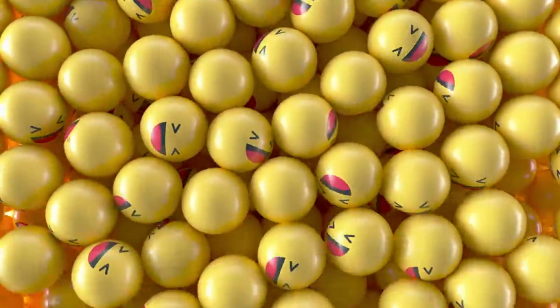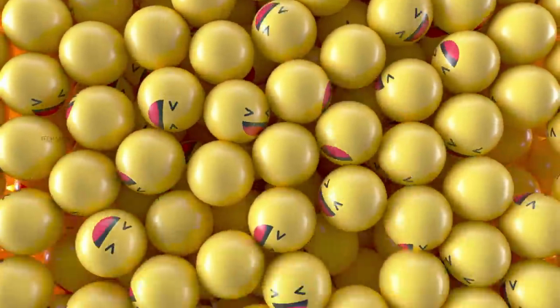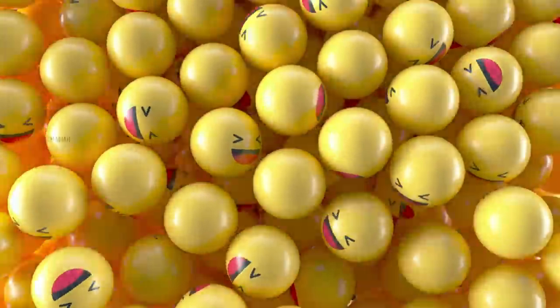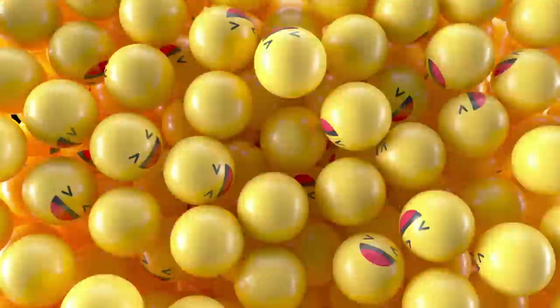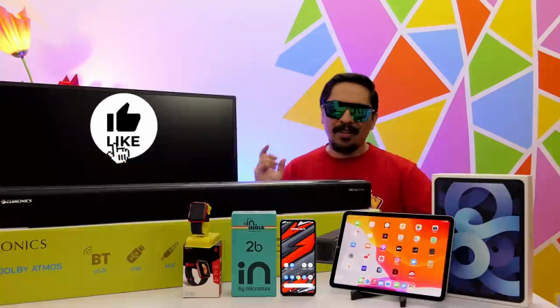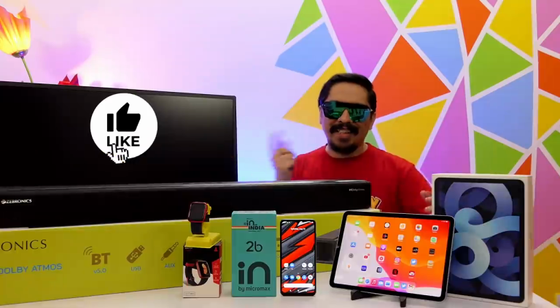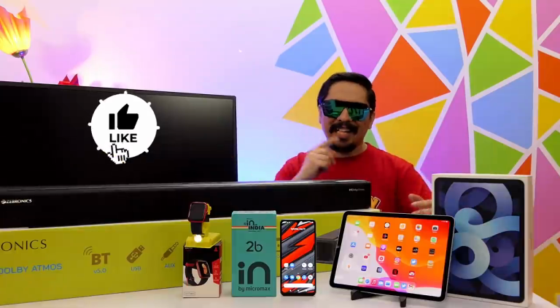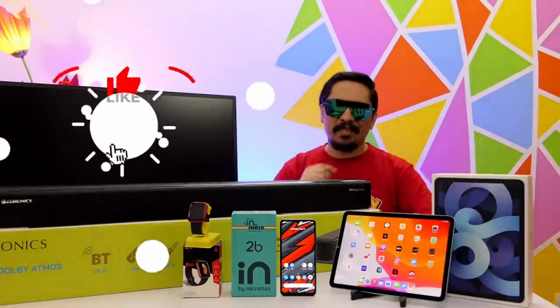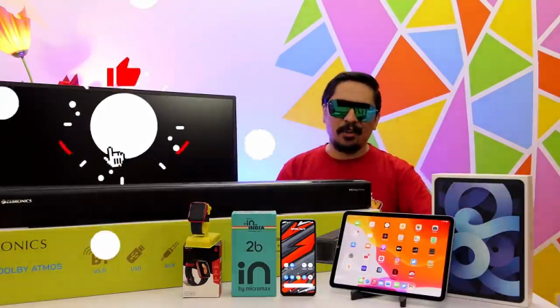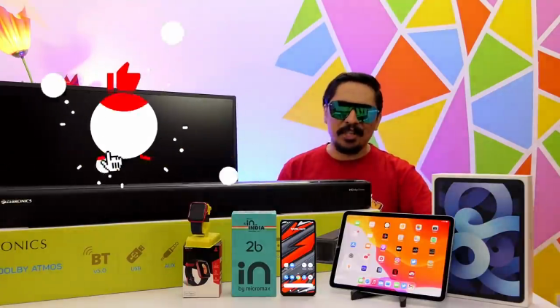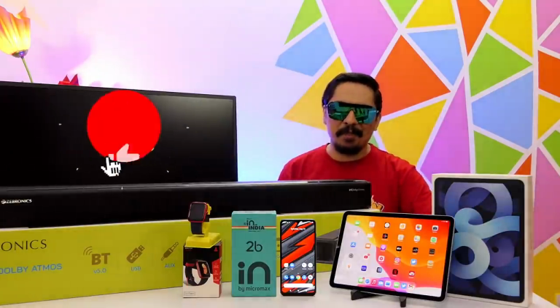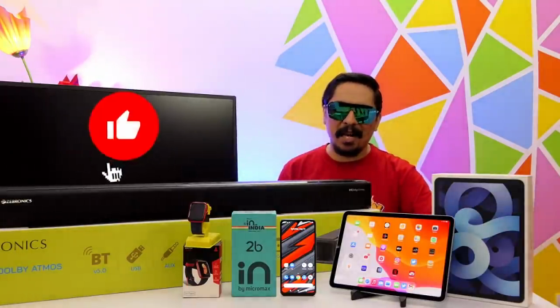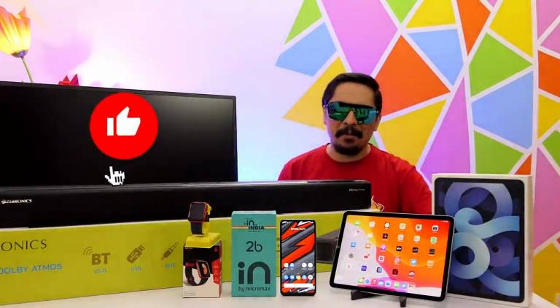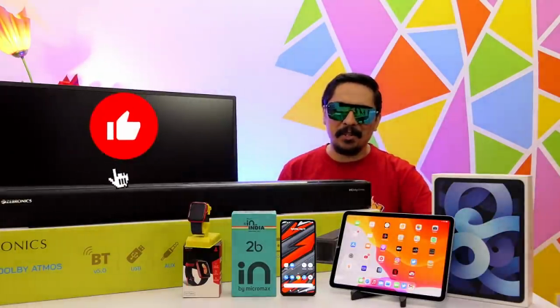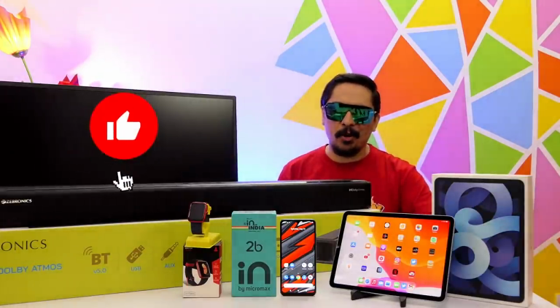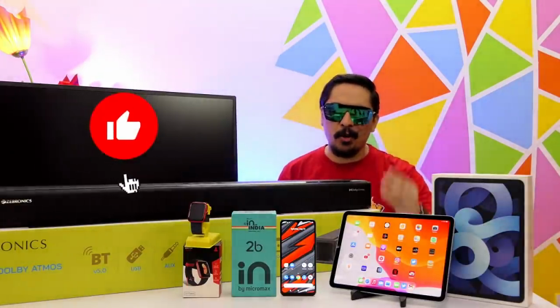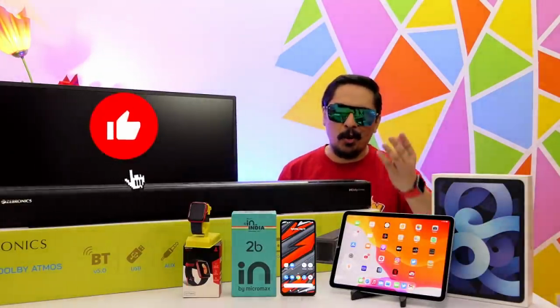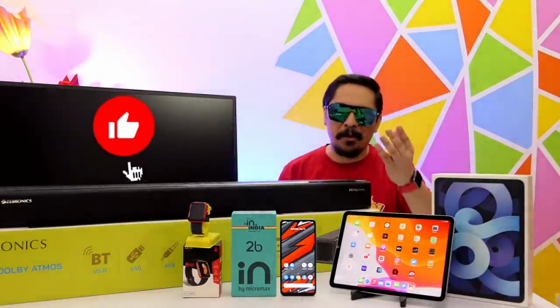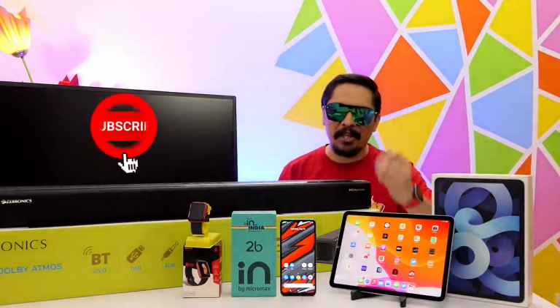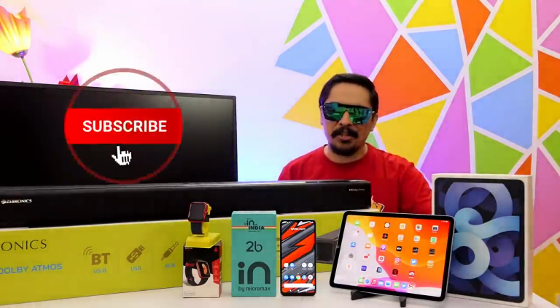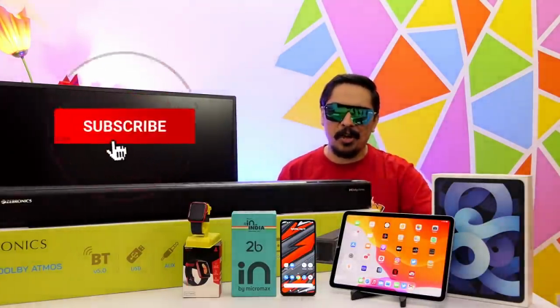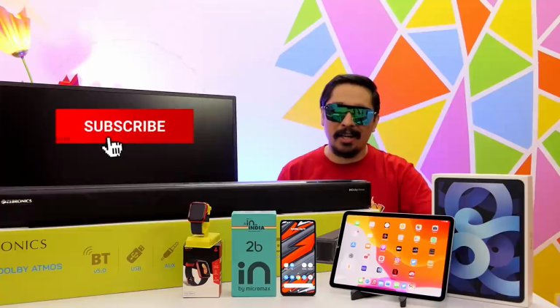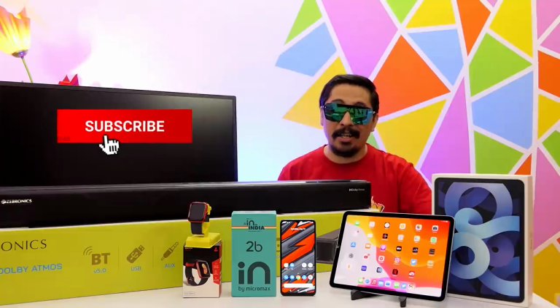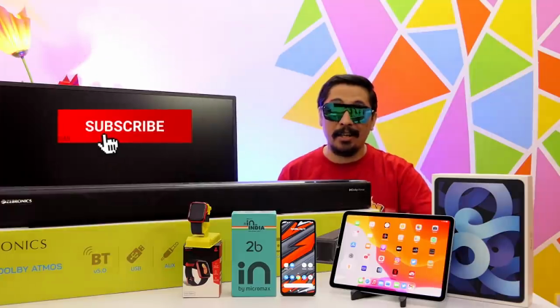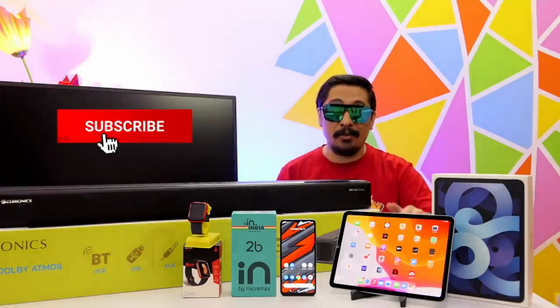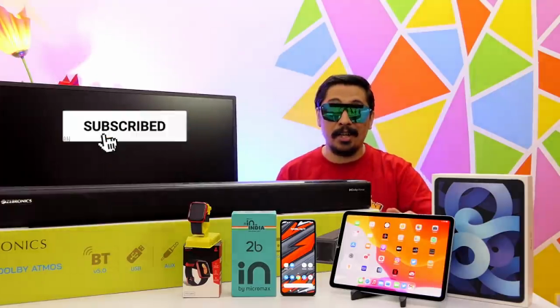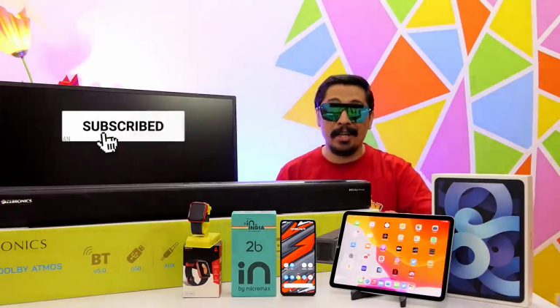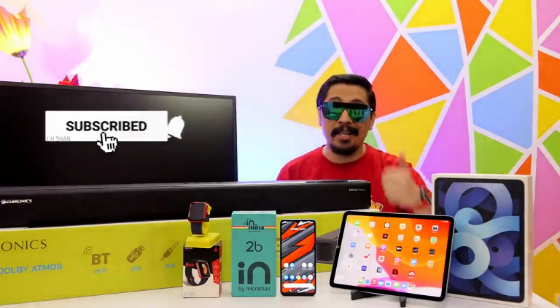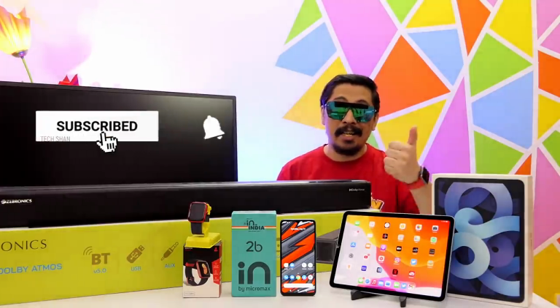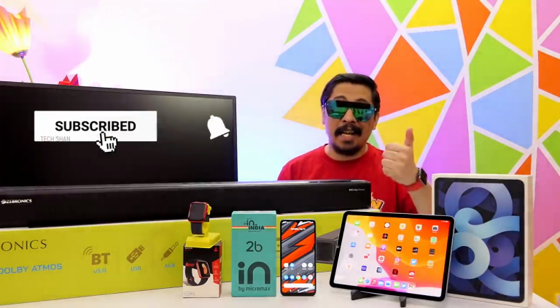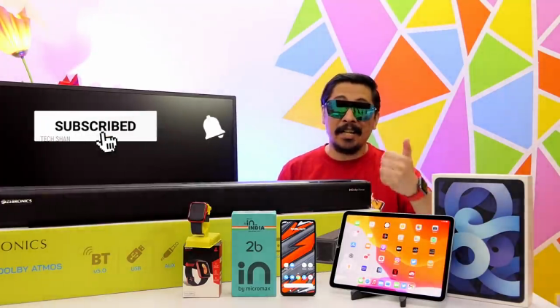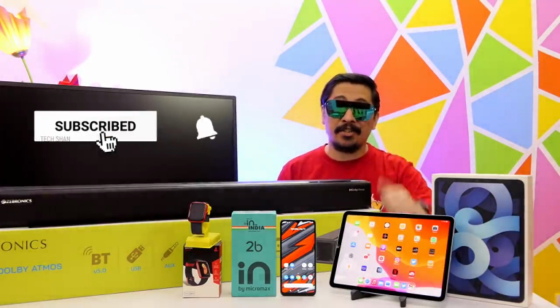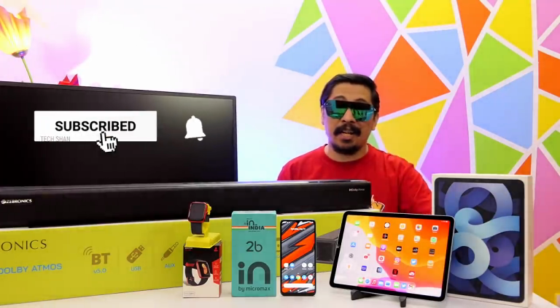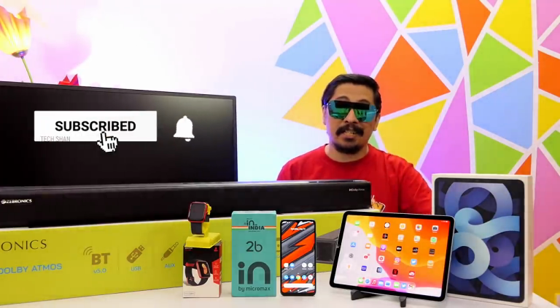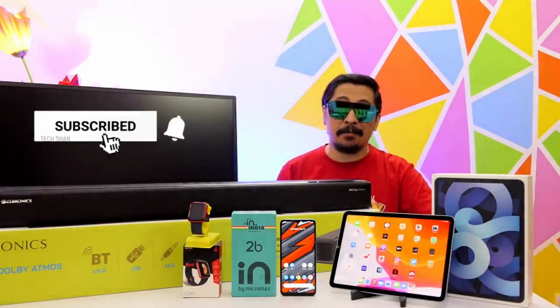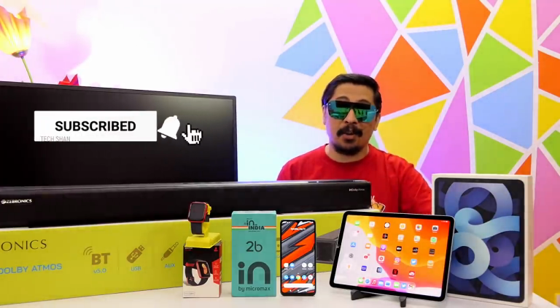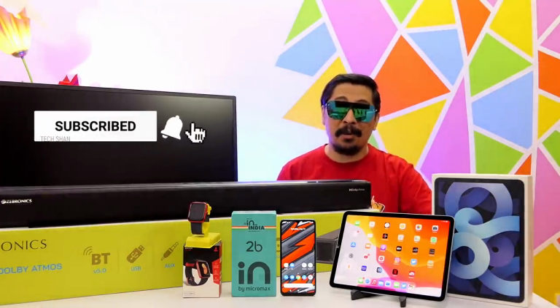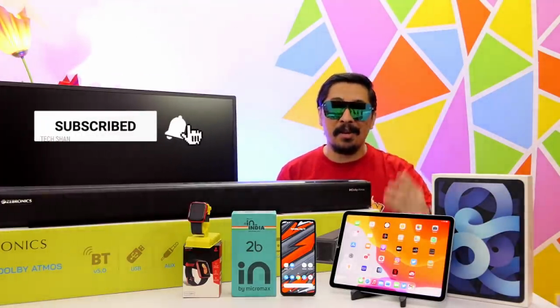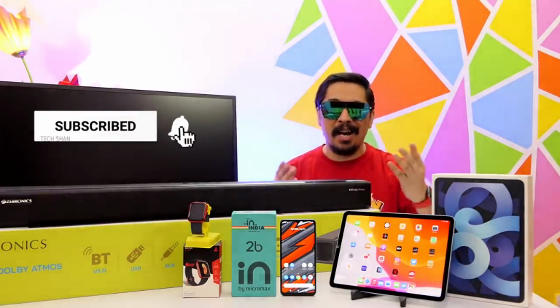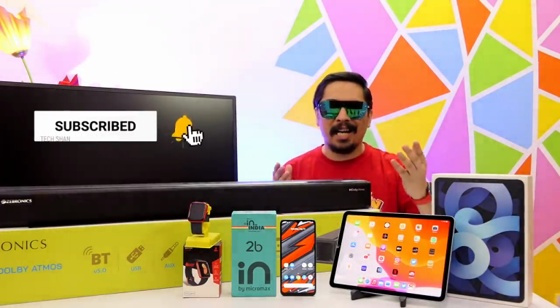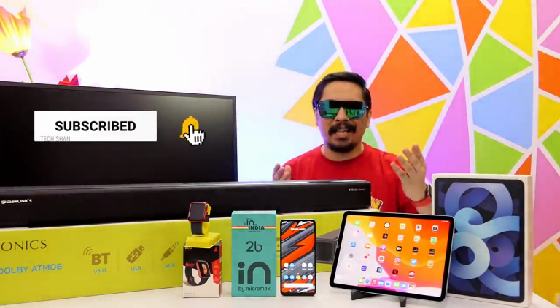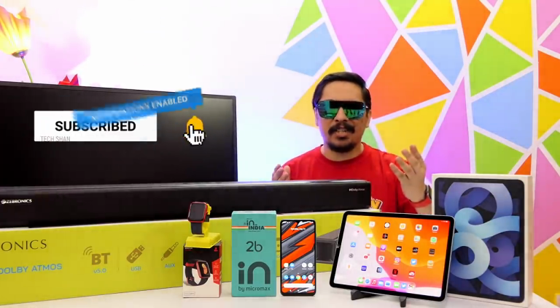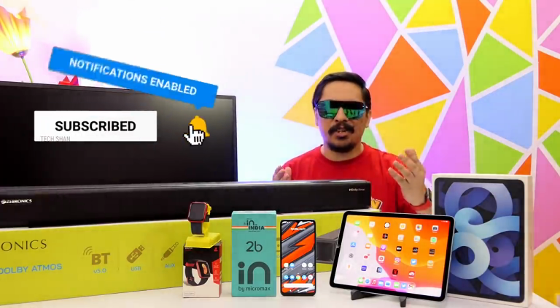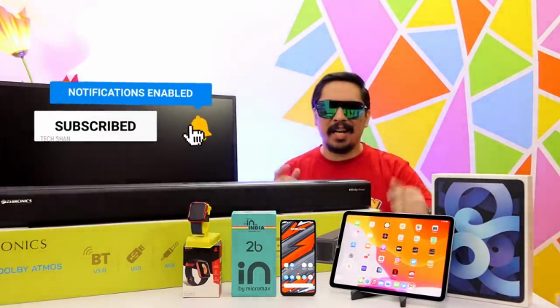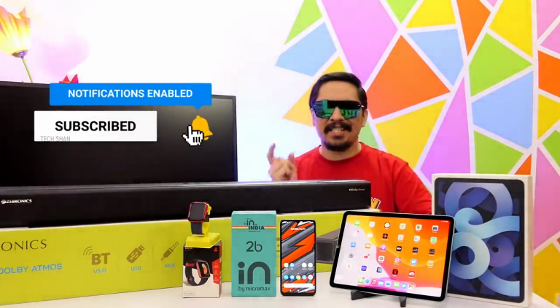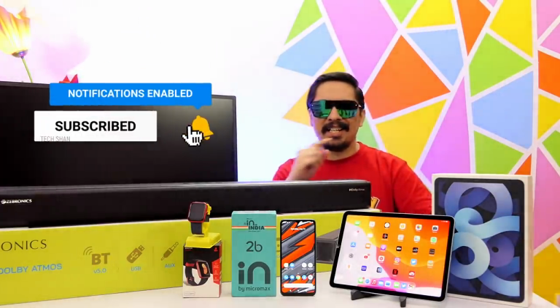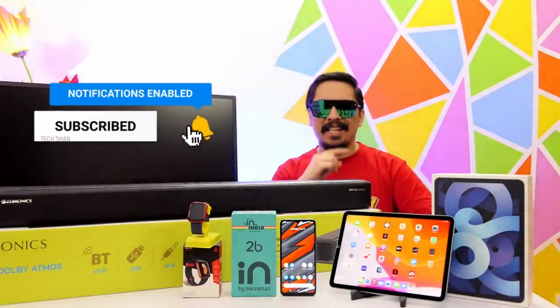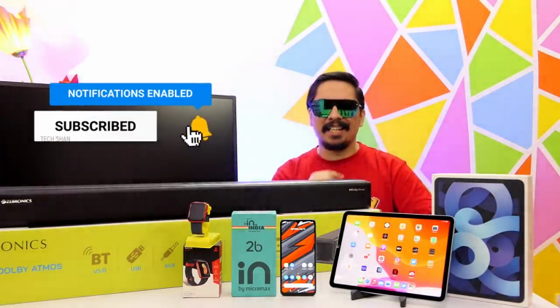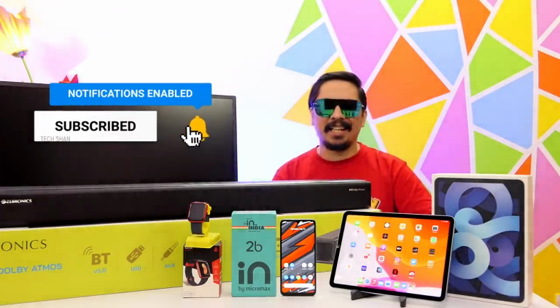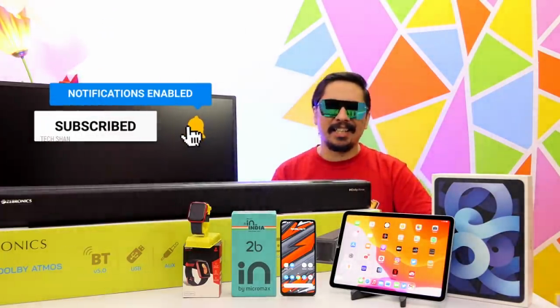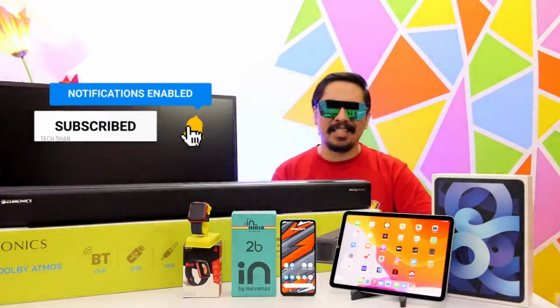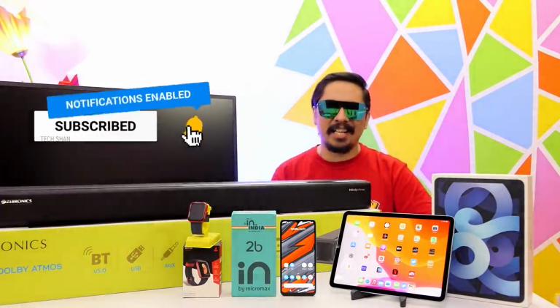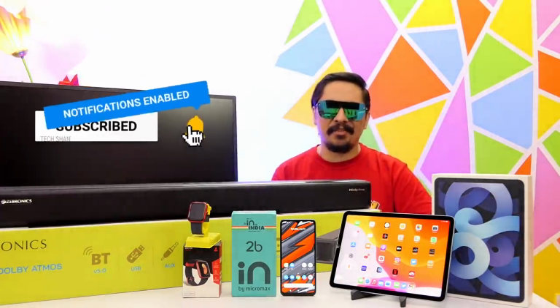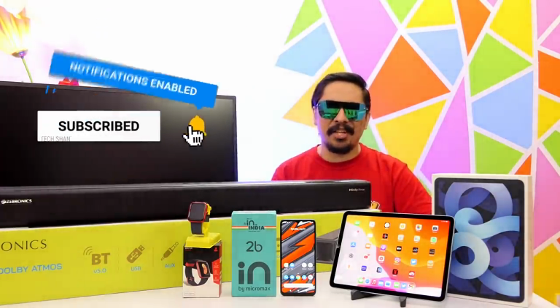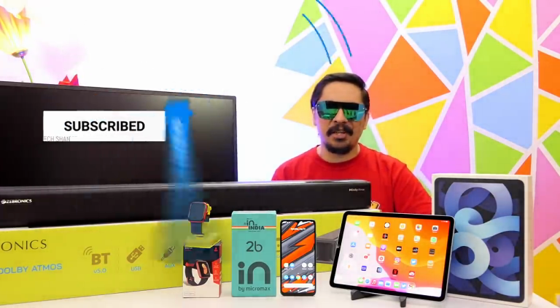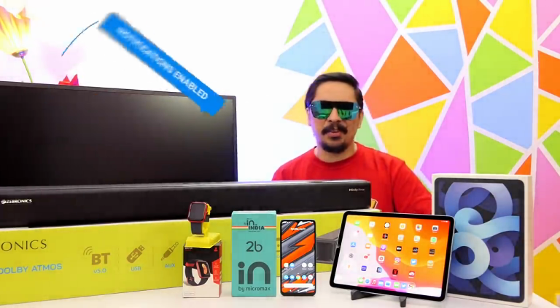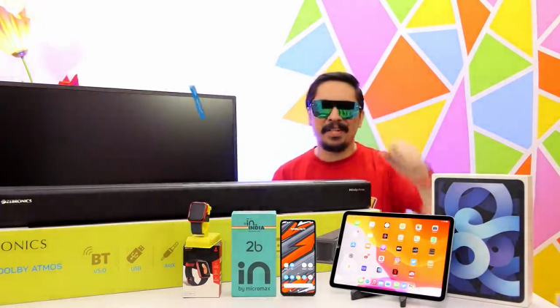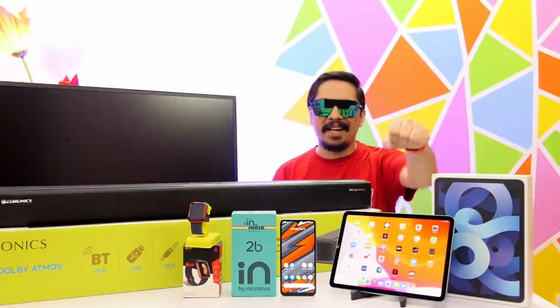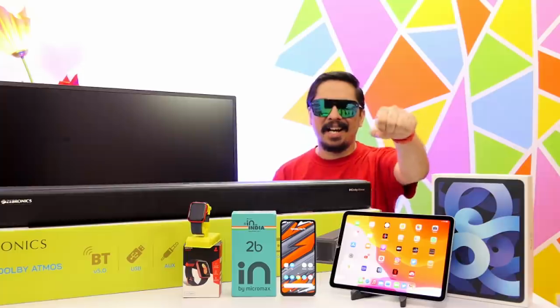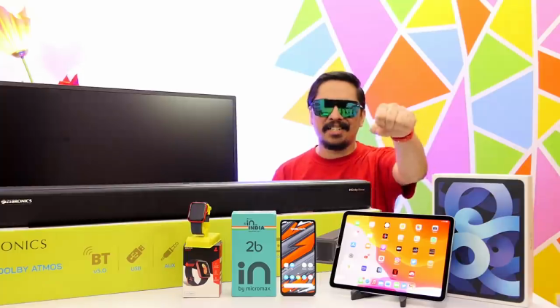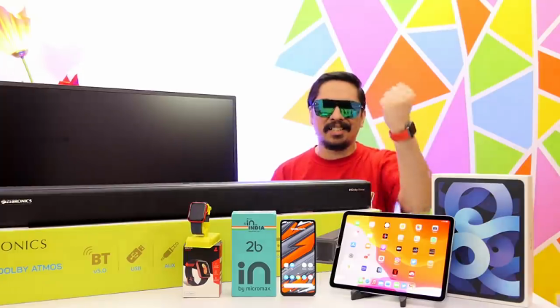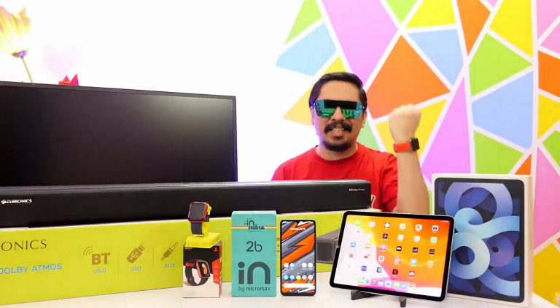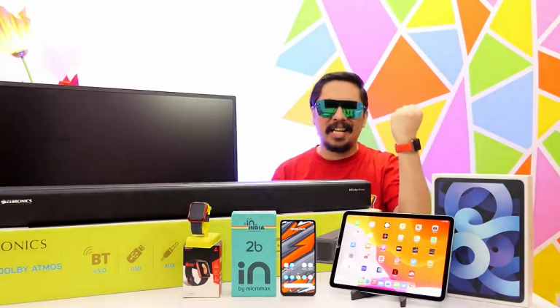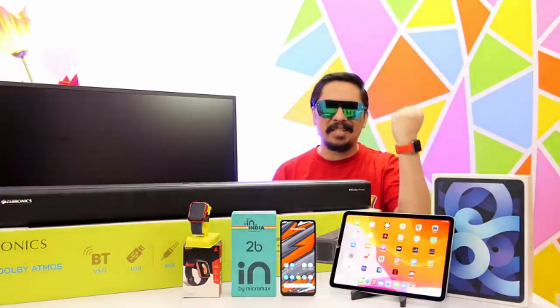So that's it for this mega episode — hope you guys enjoyed it. If you did, like, share, and subscribe, and I'll catch you guys in another exciting video. Until then!